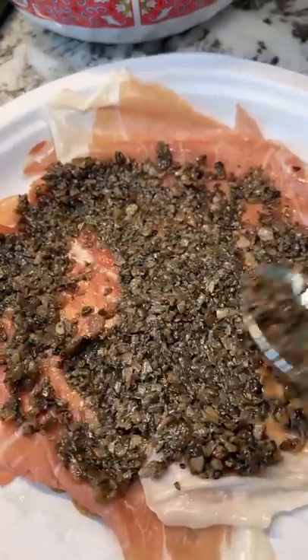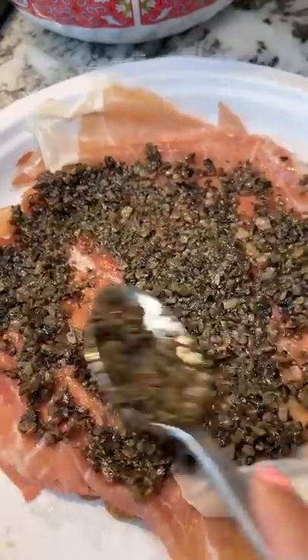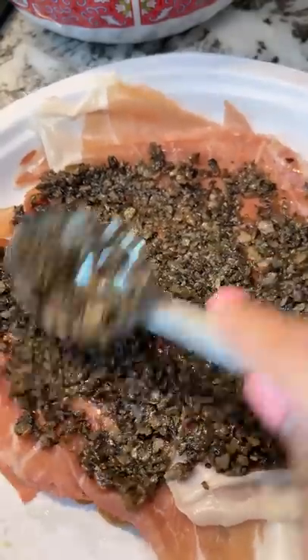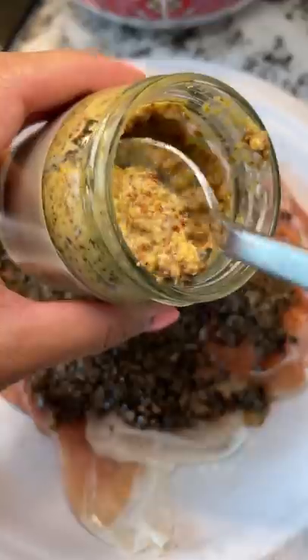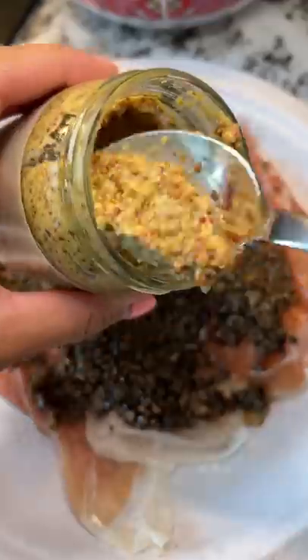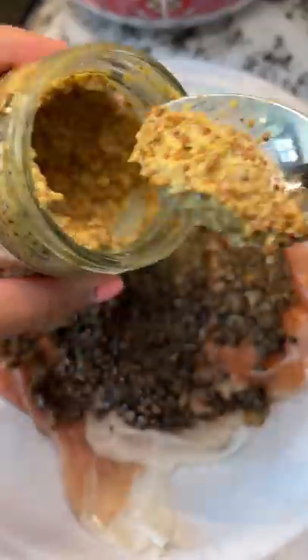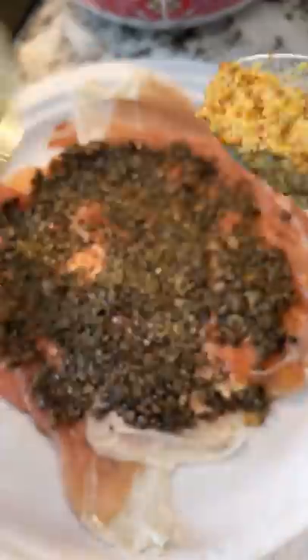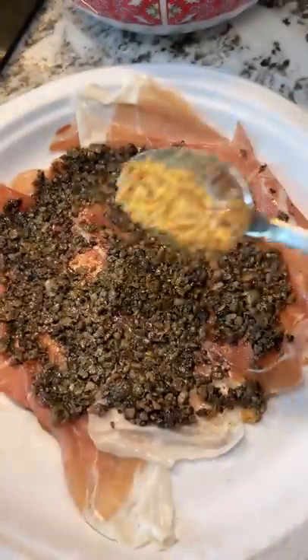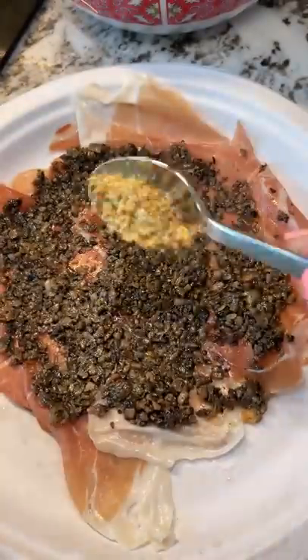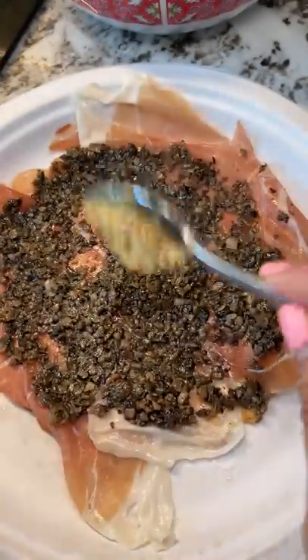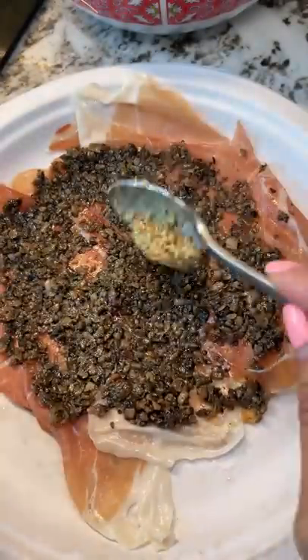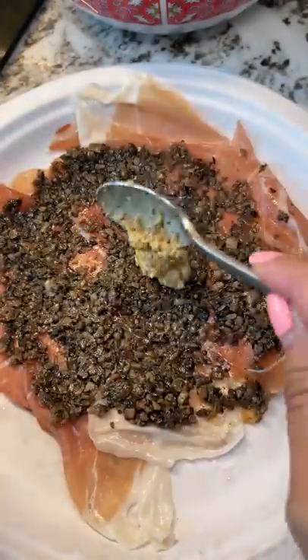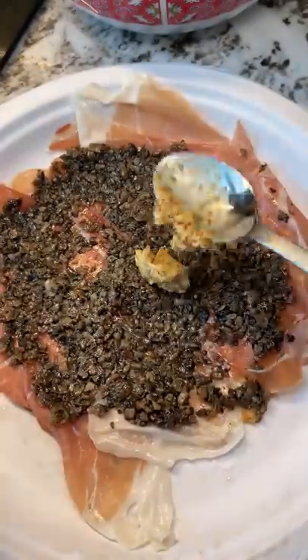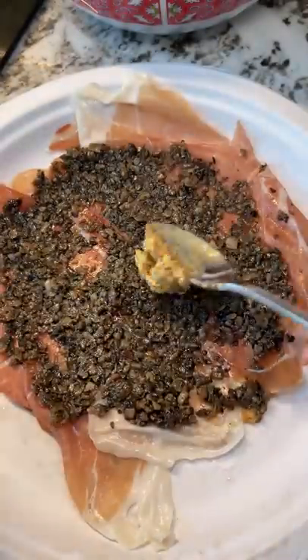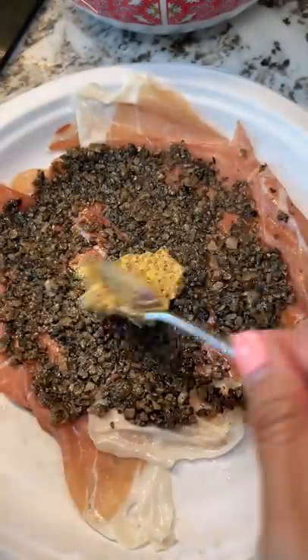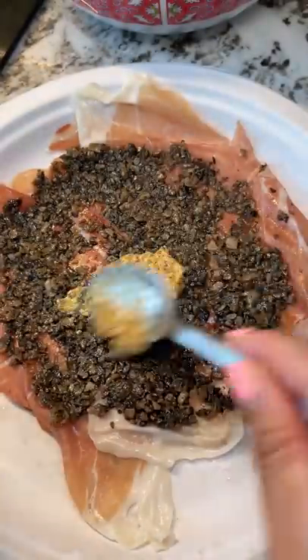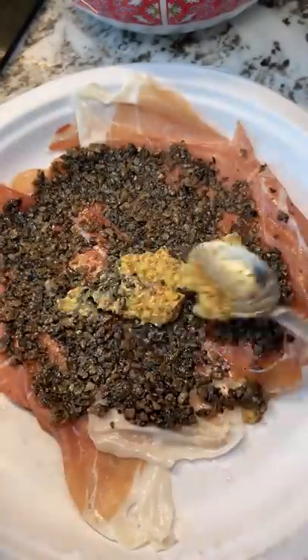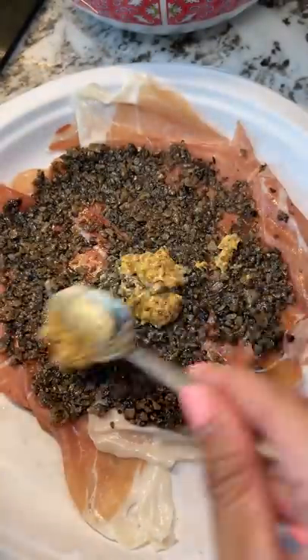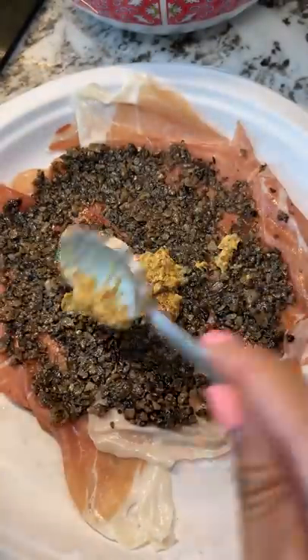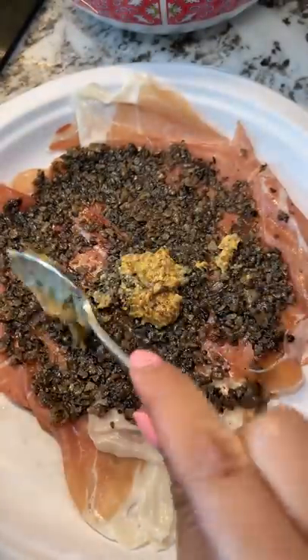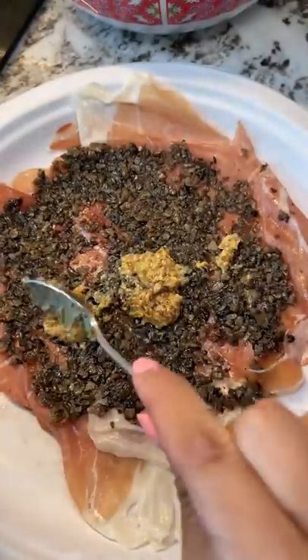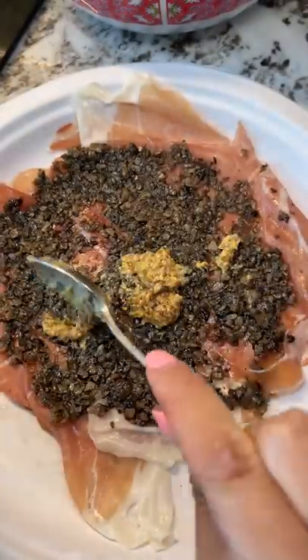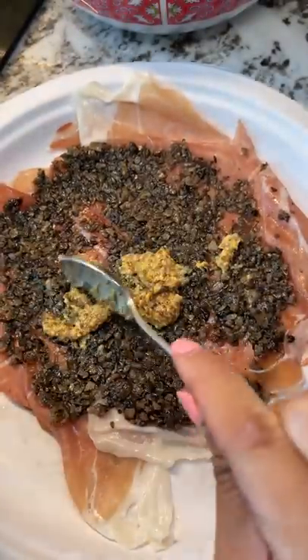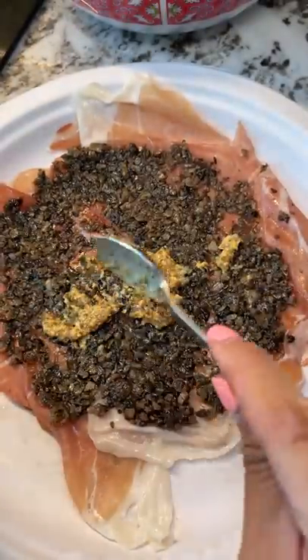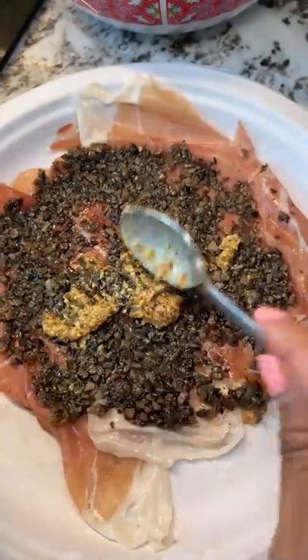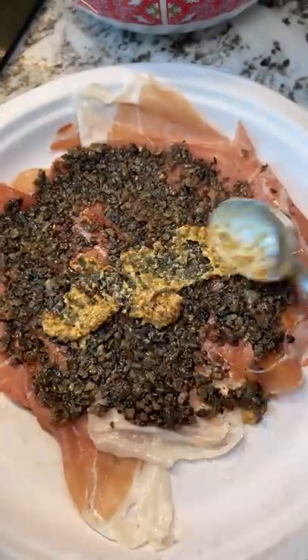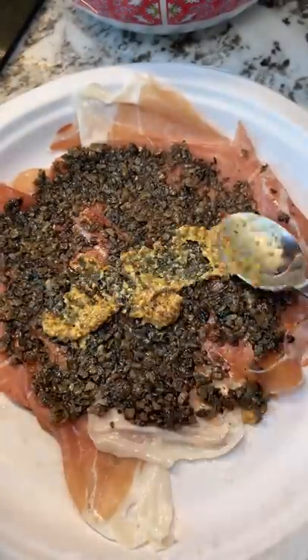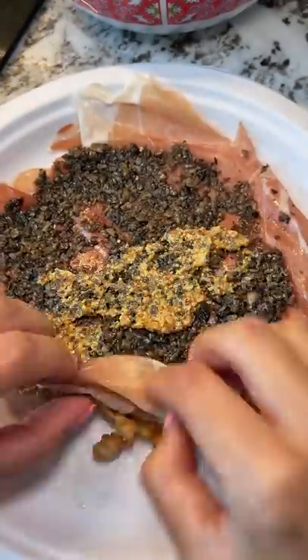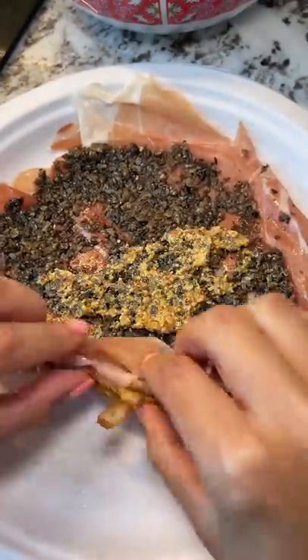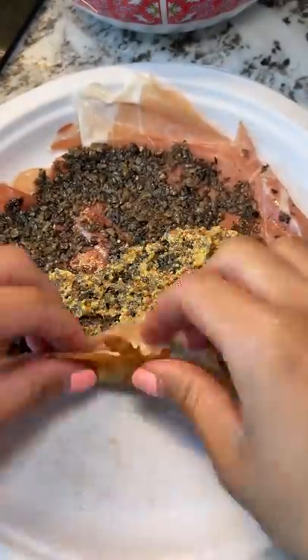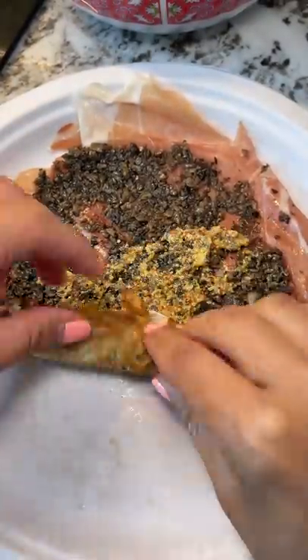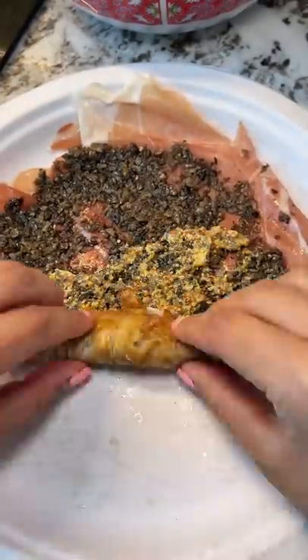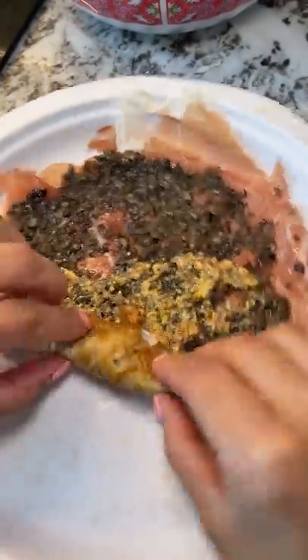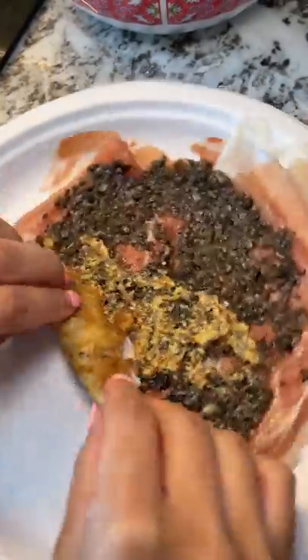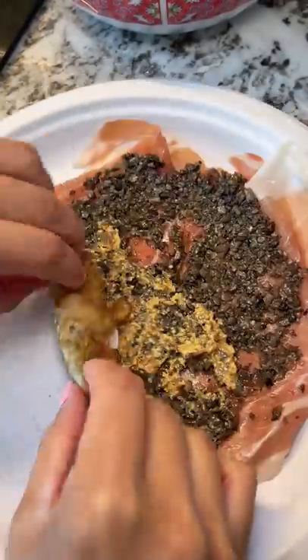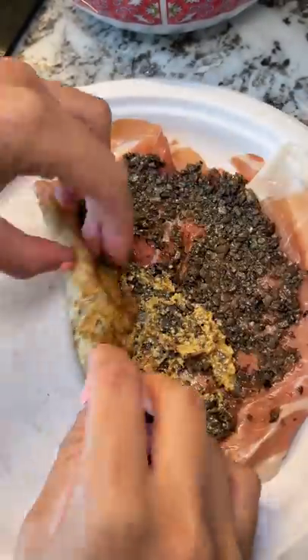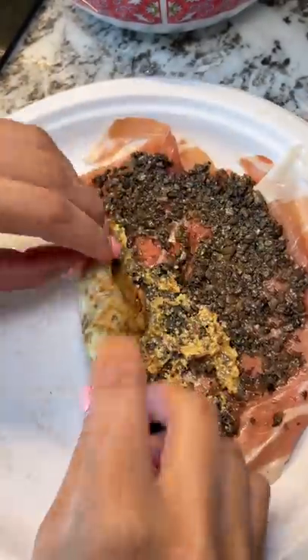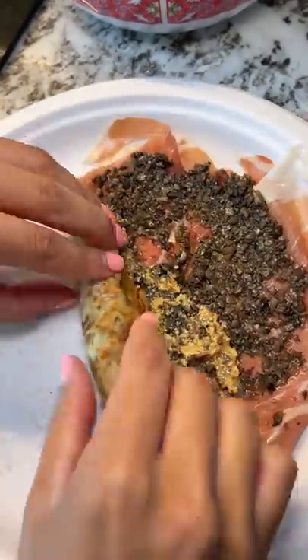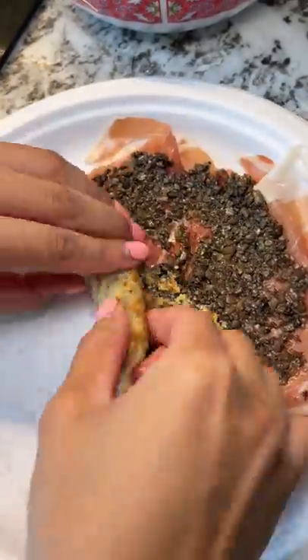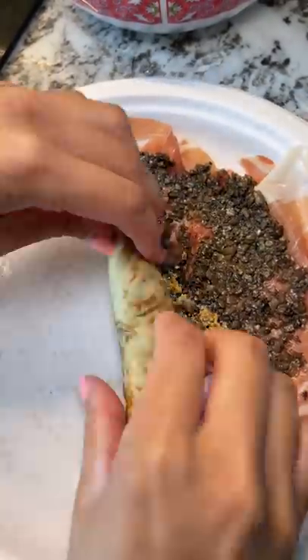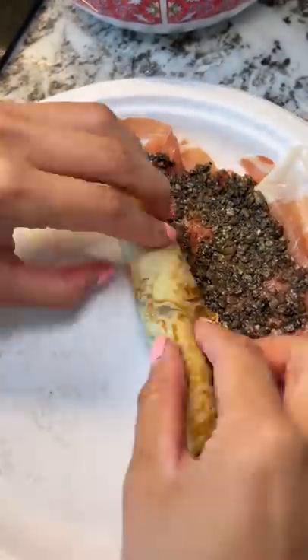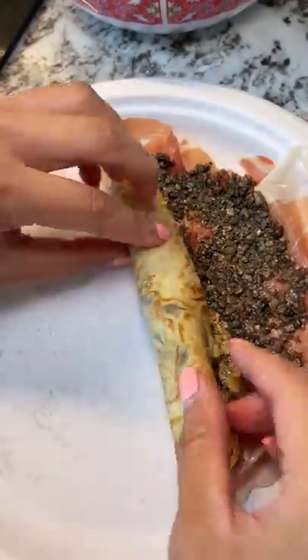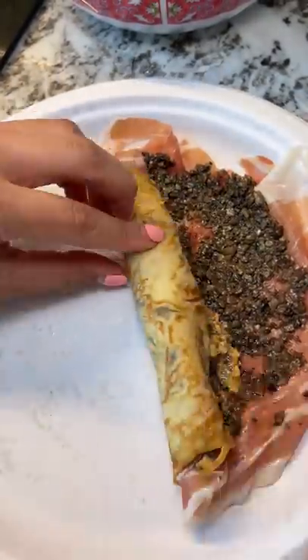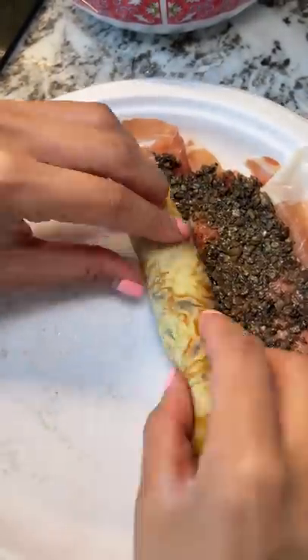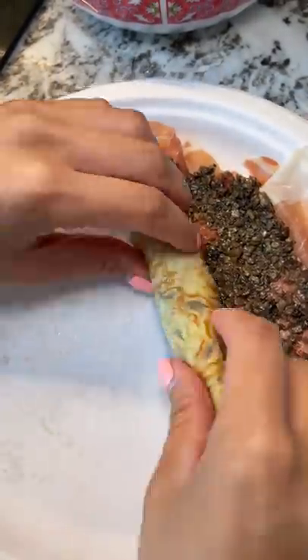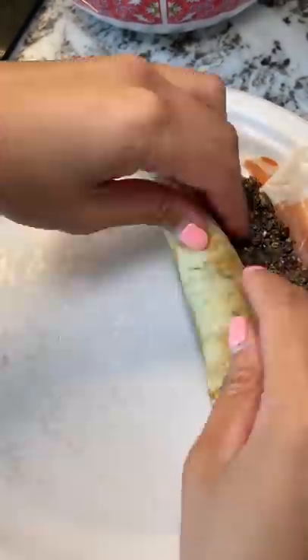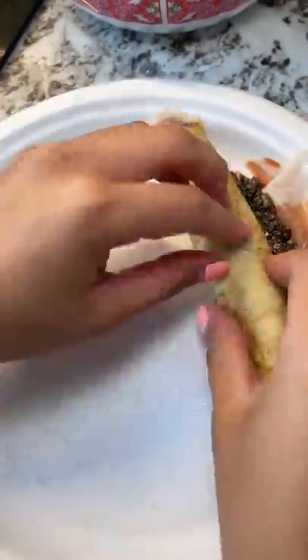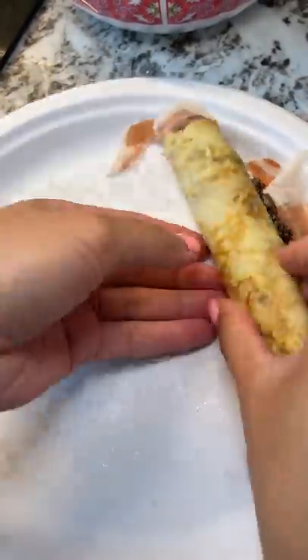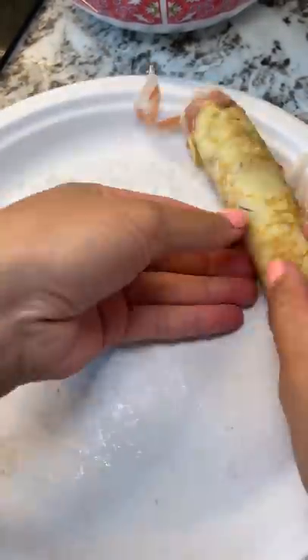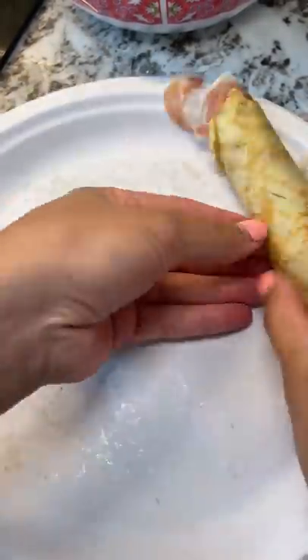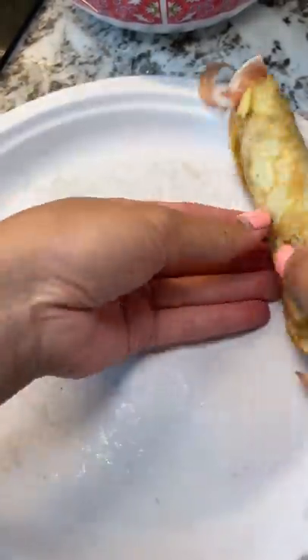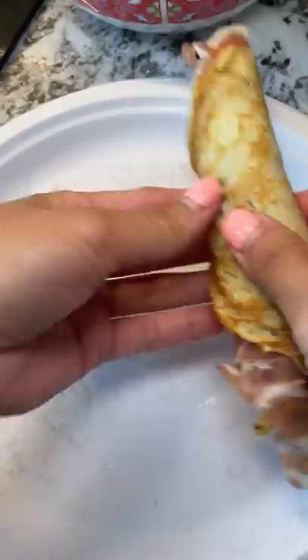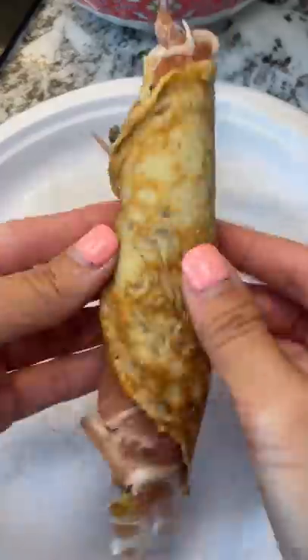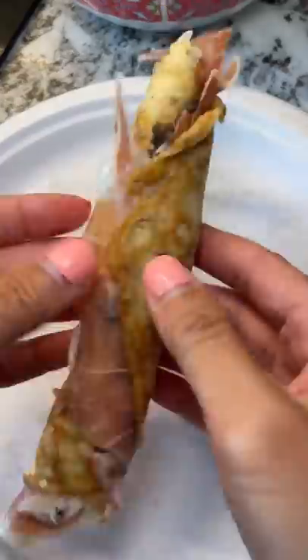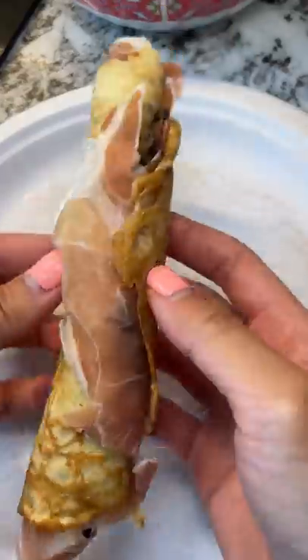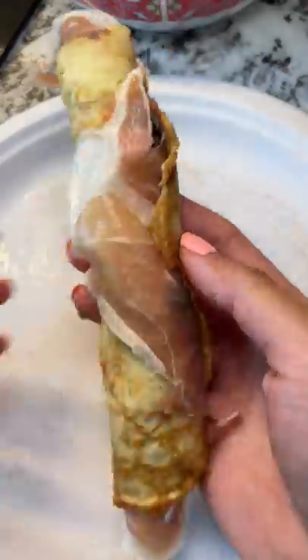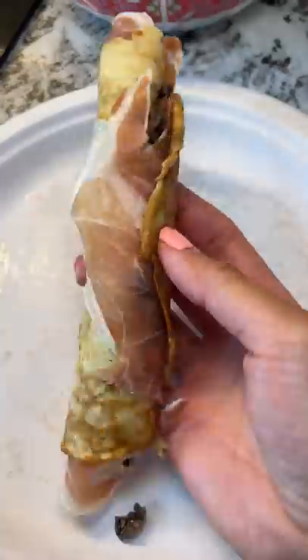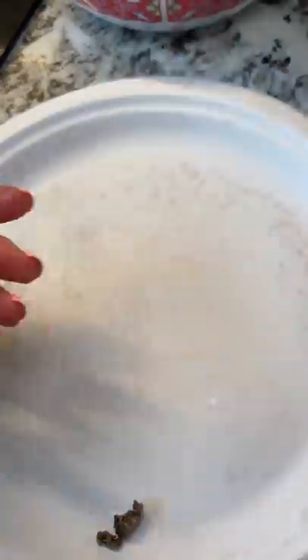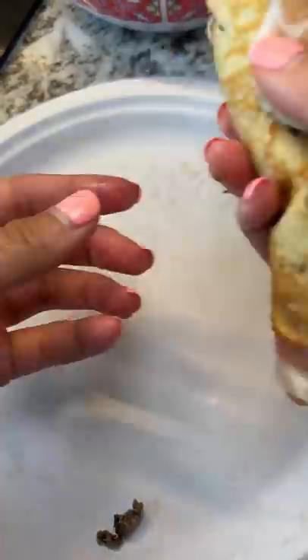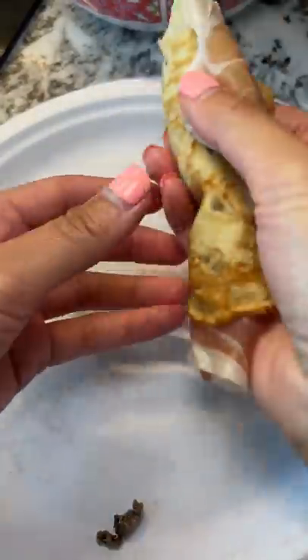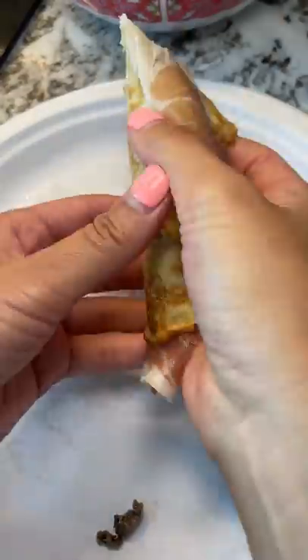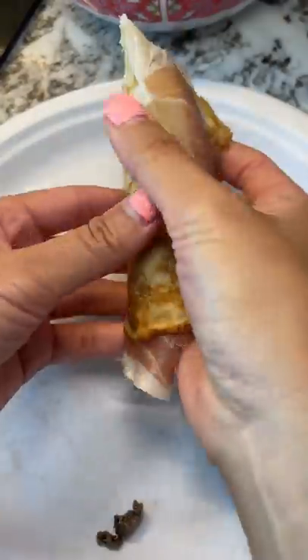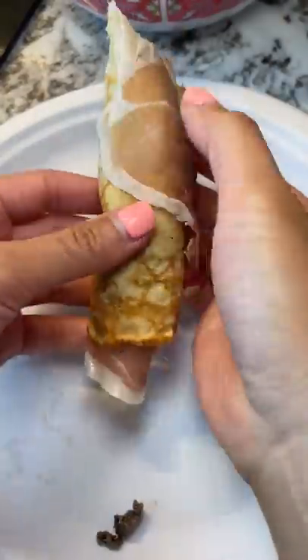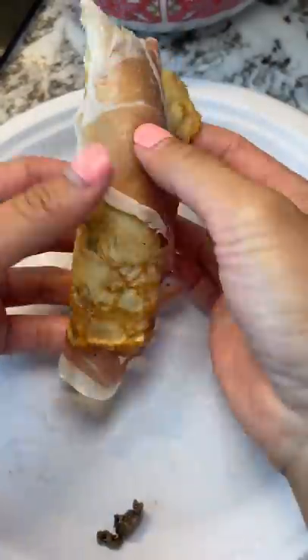I rolled it up, and the entire time I was thinking of what I should name this thing. Still haven't come up with anything, so that's why the title is kind of lame.